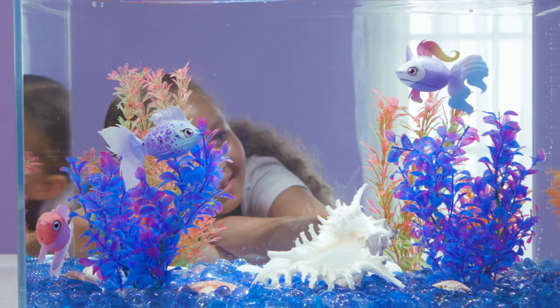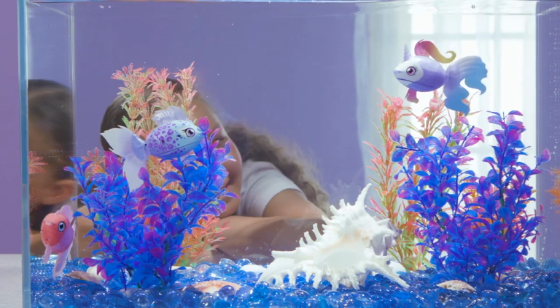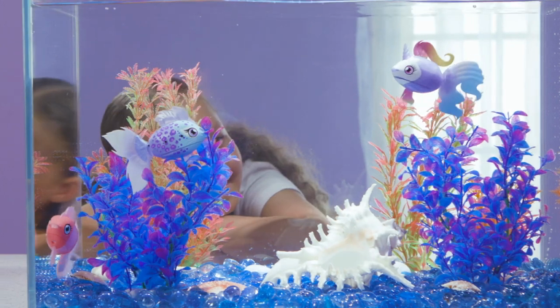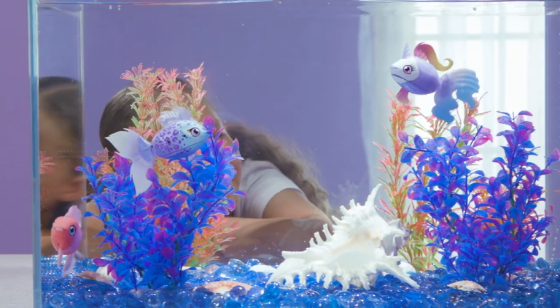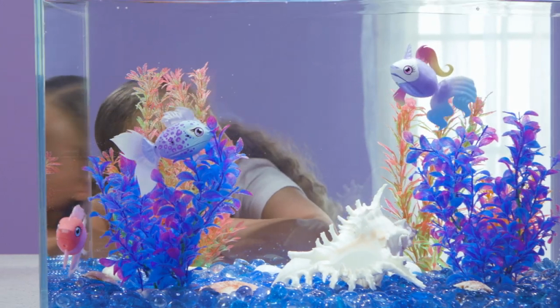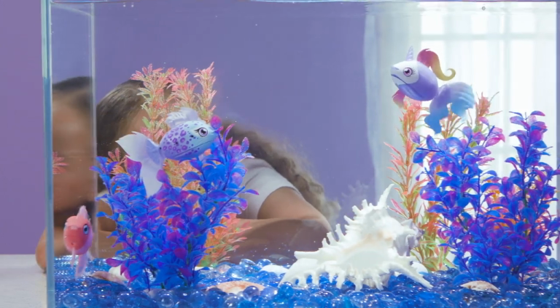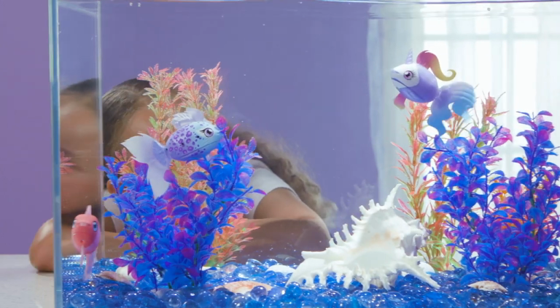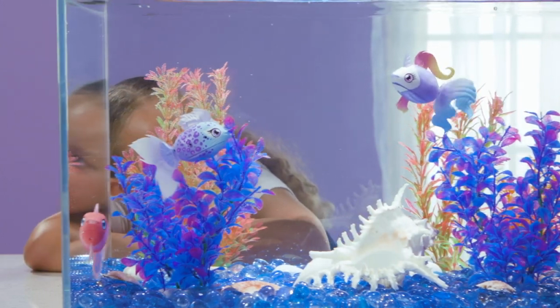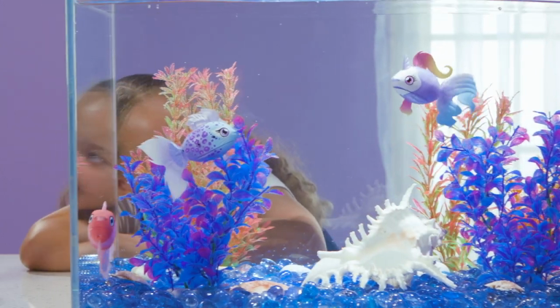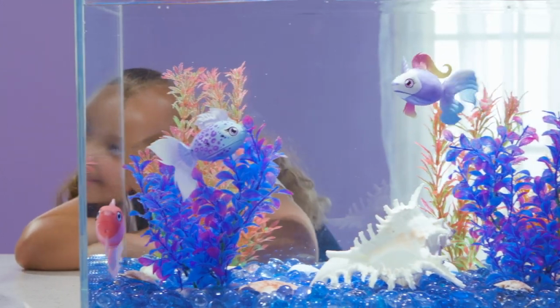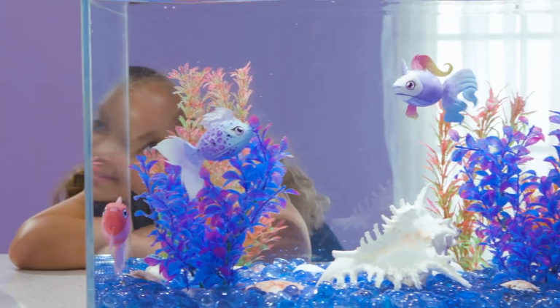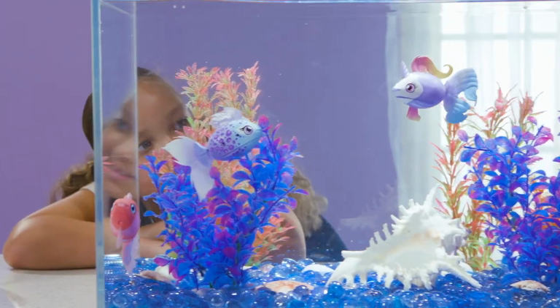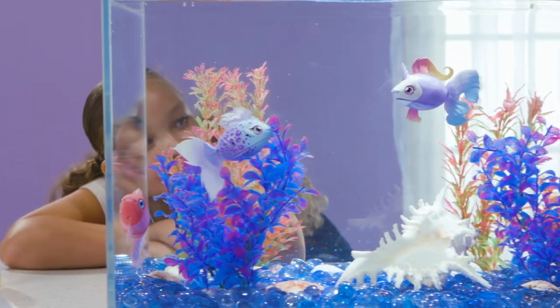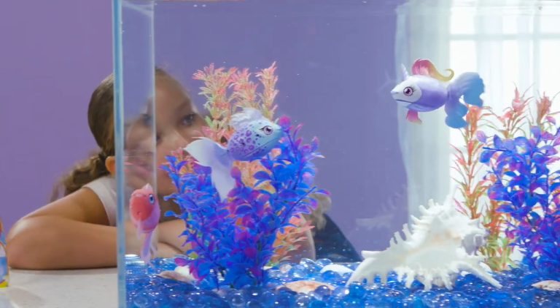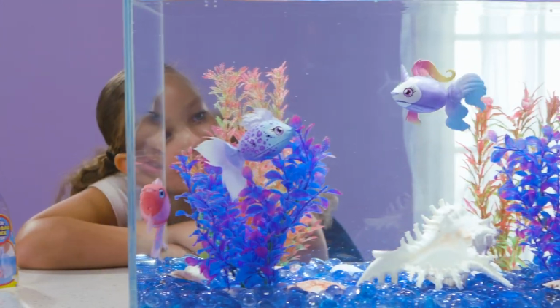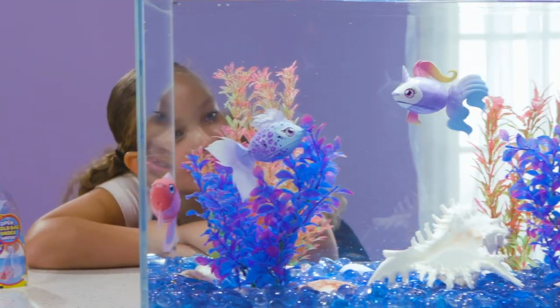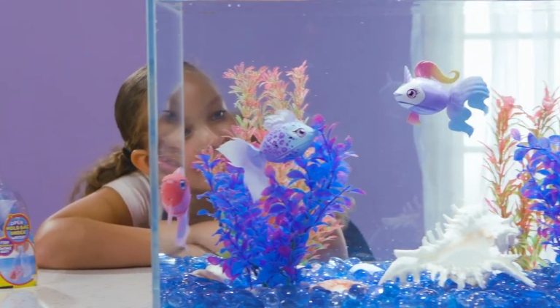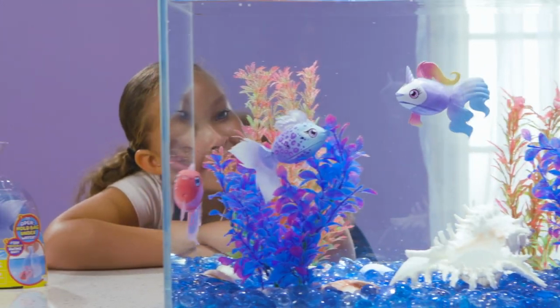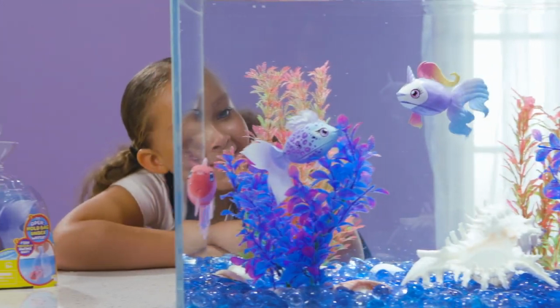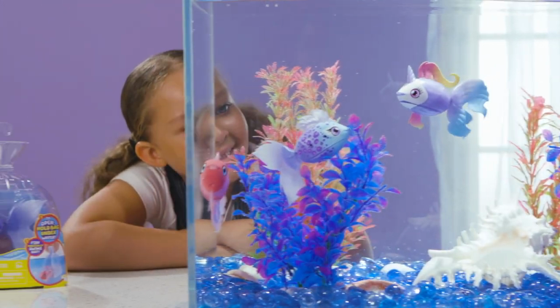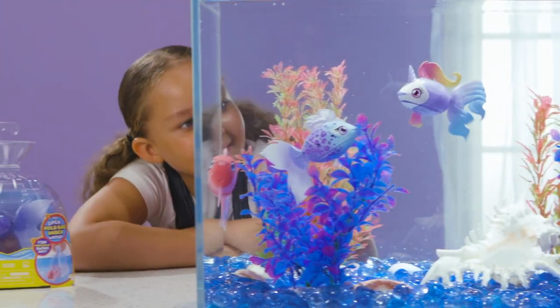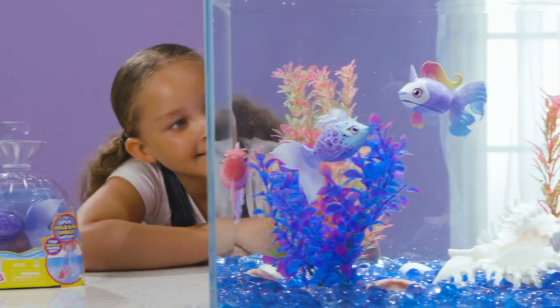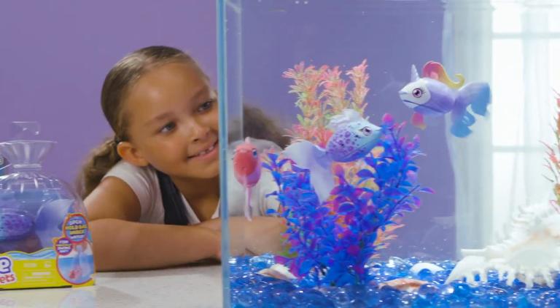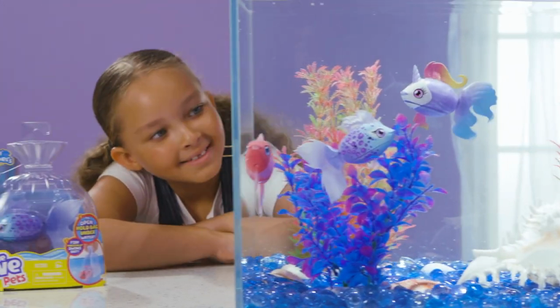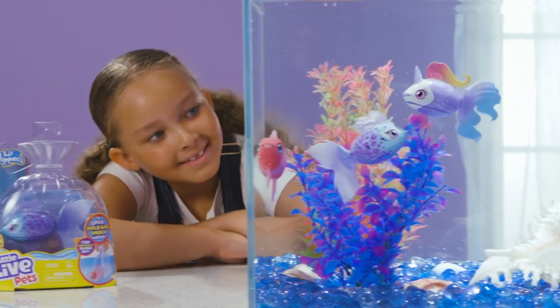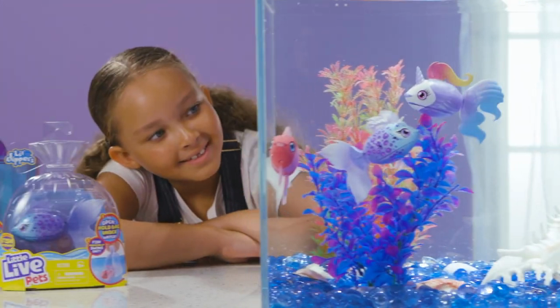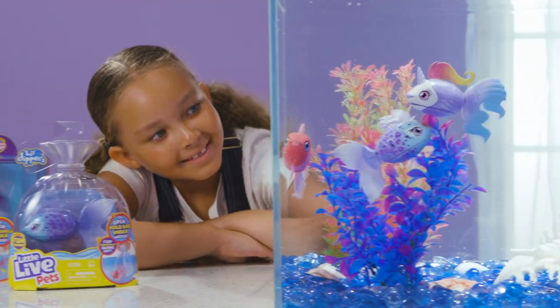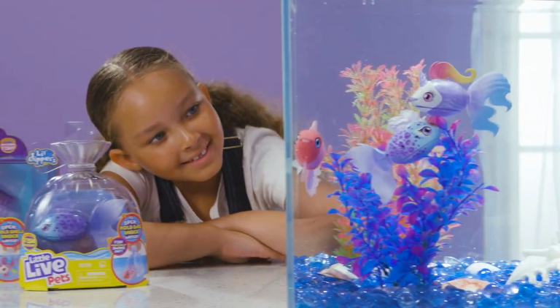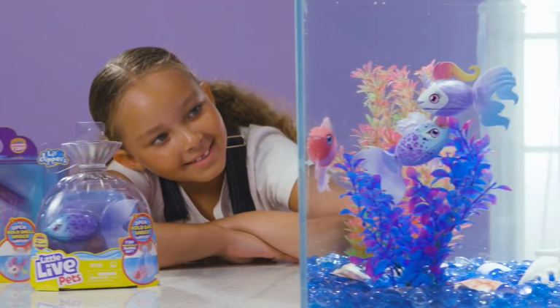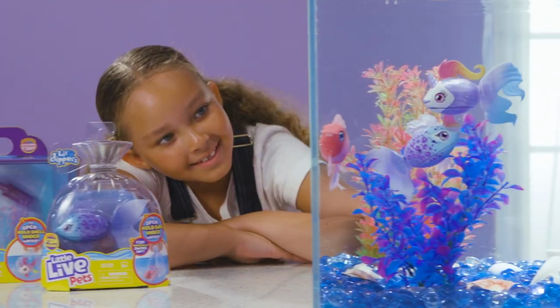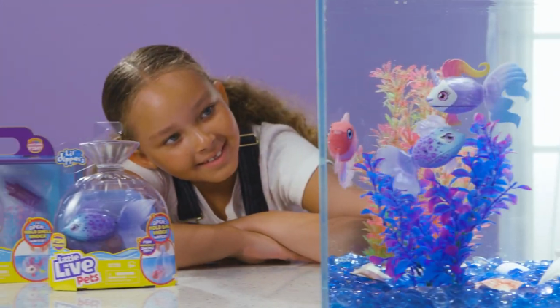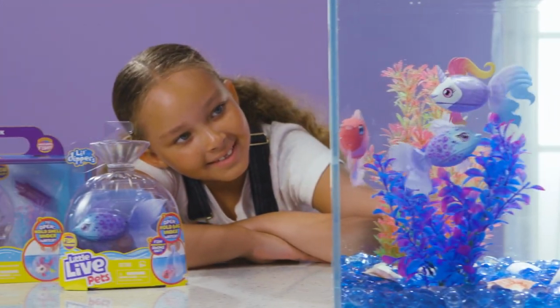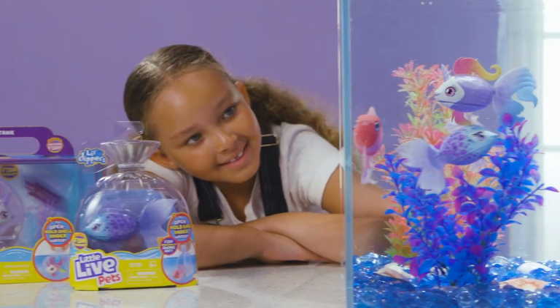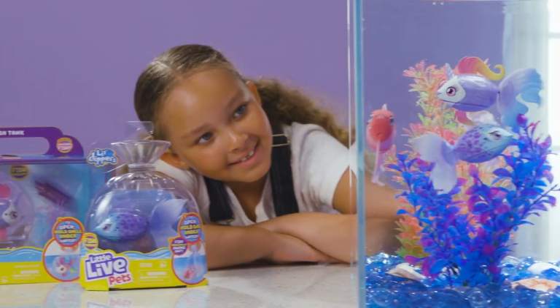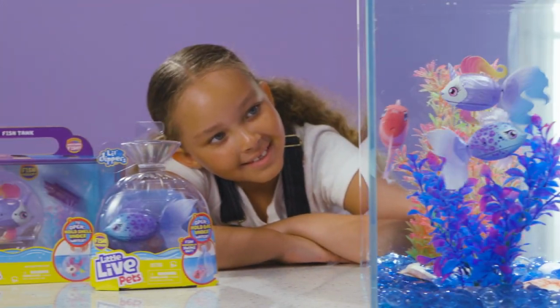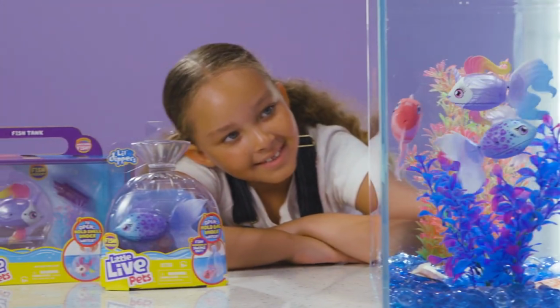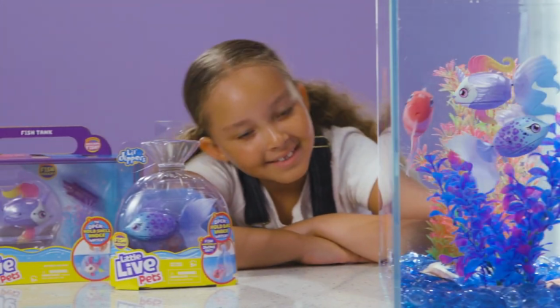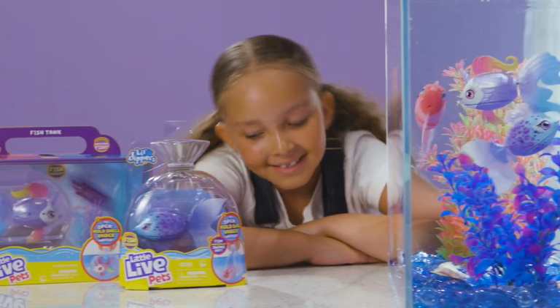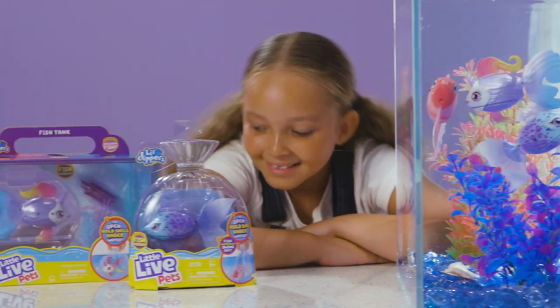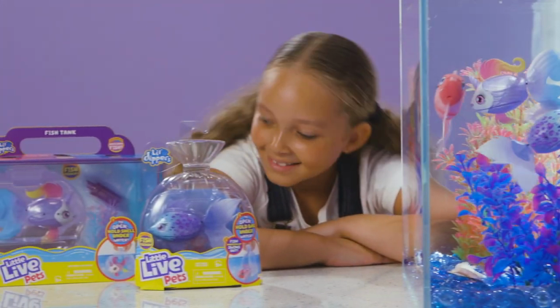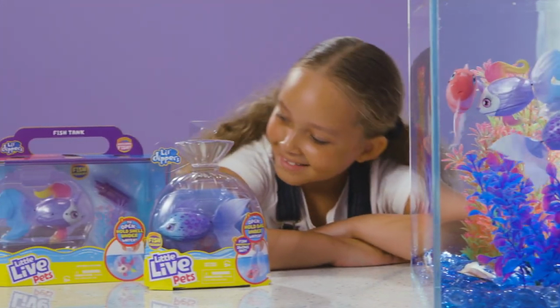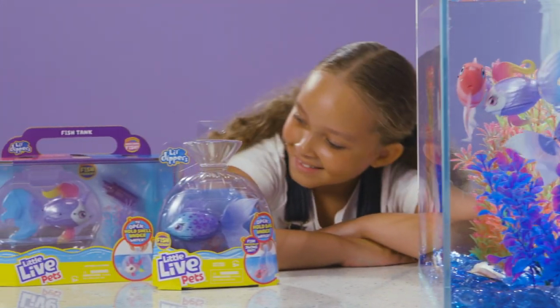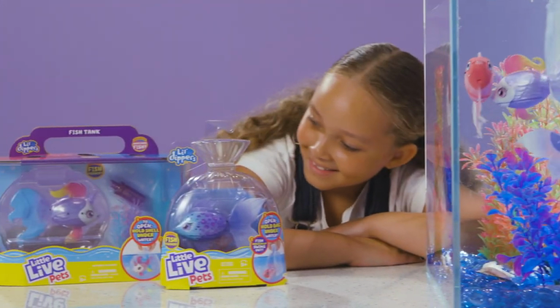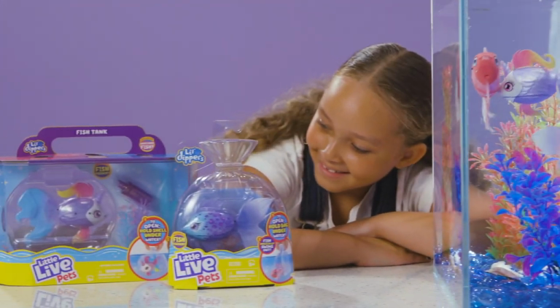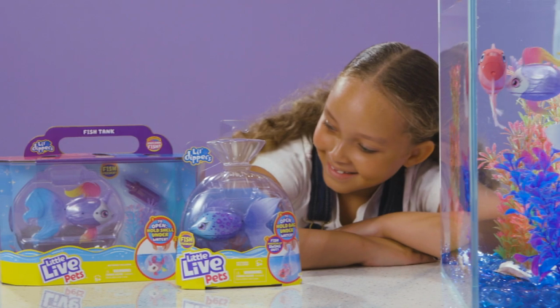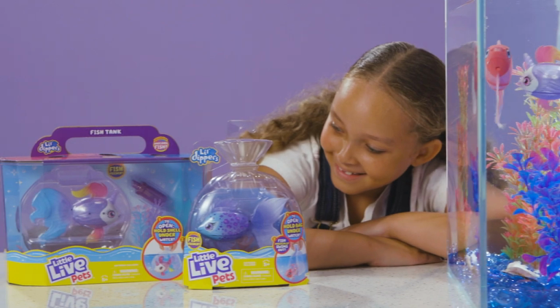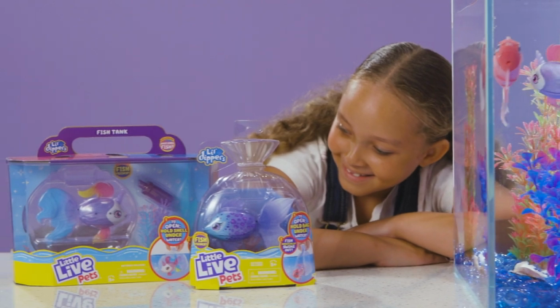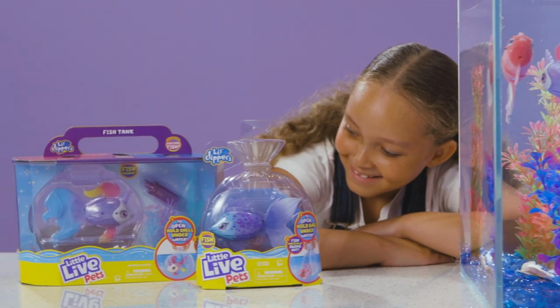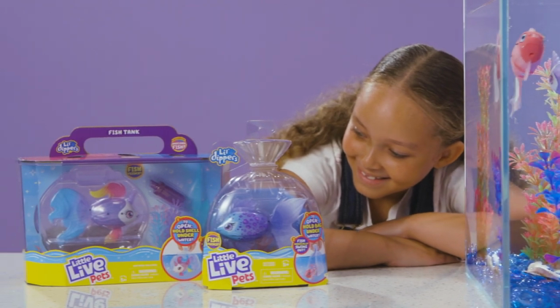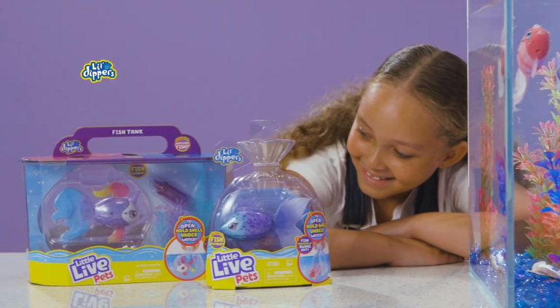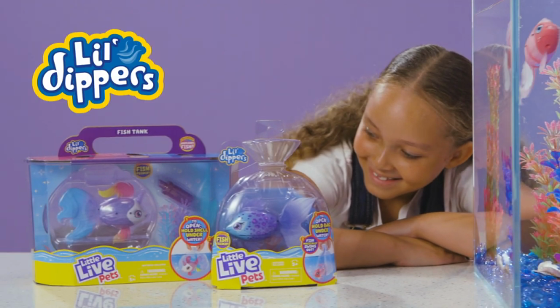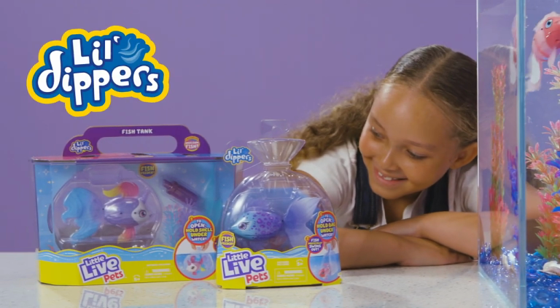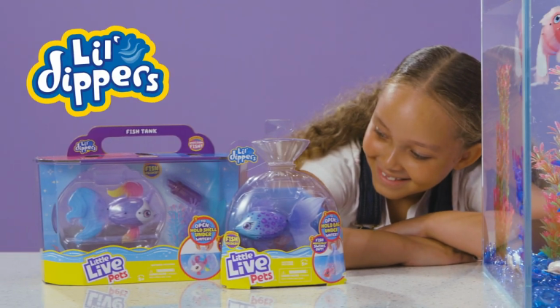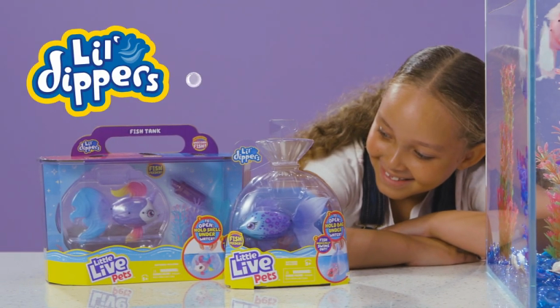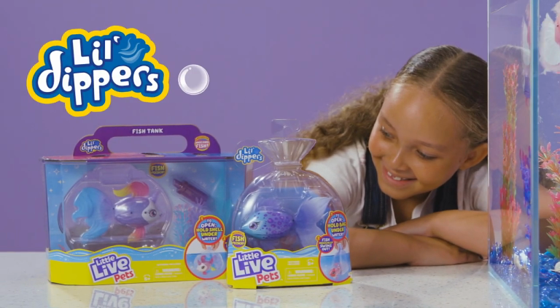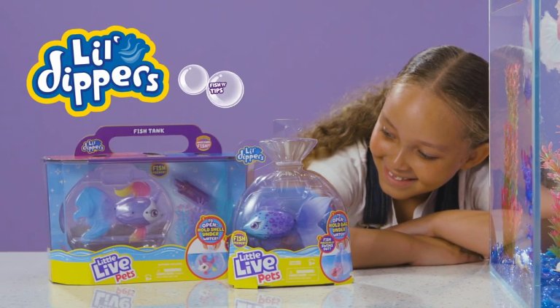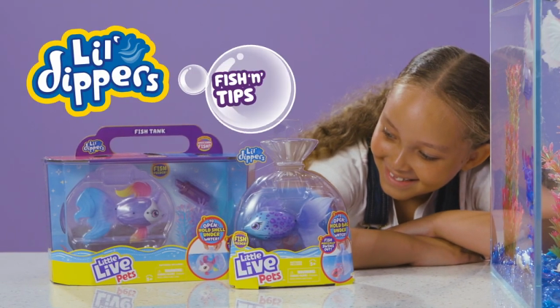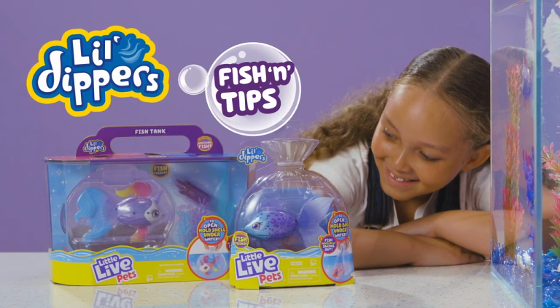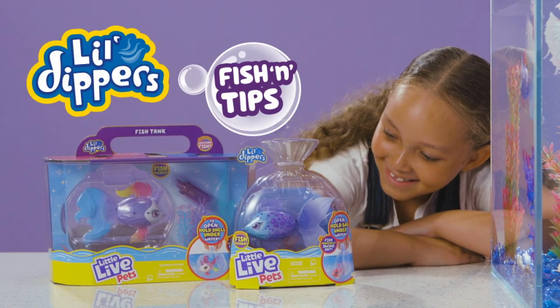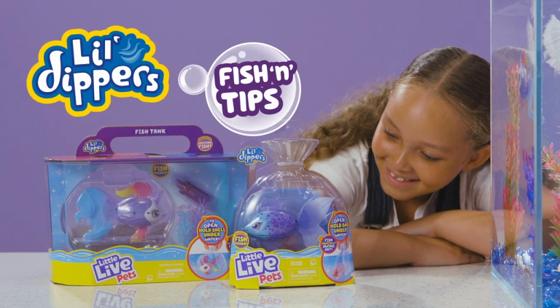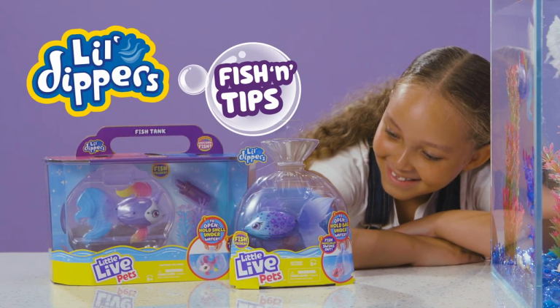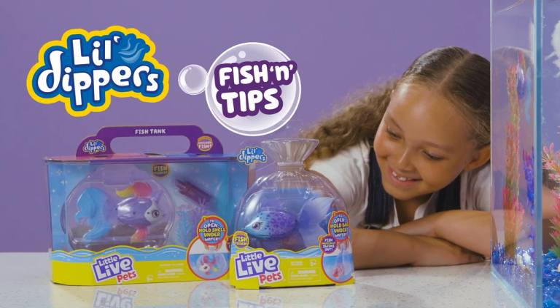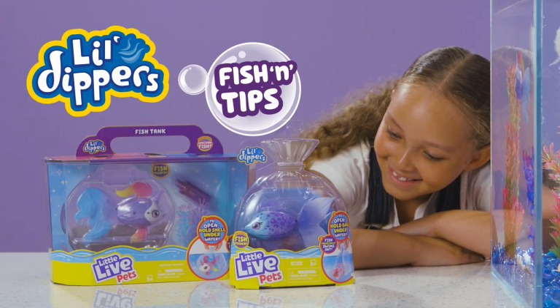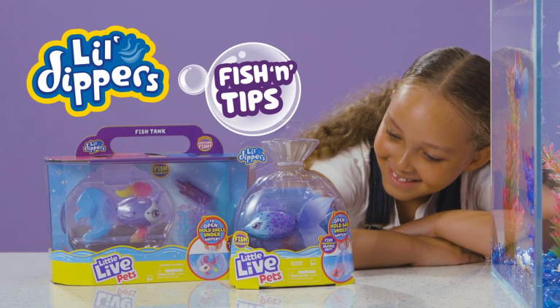Who's in the coolest school? It's the Lil' Dippers! Dive in with us for some handy fish tips!